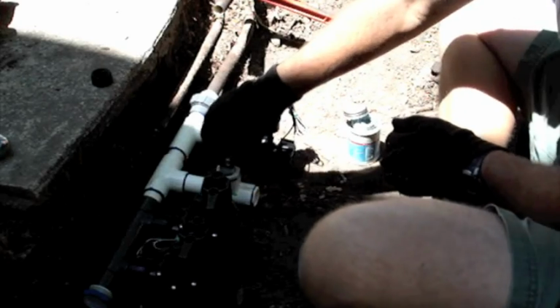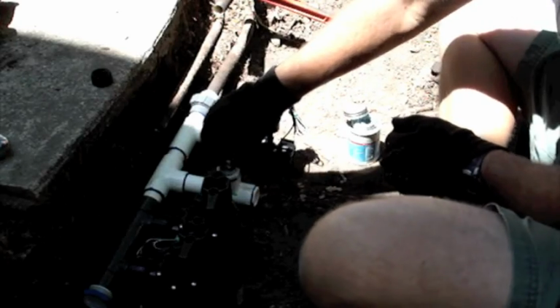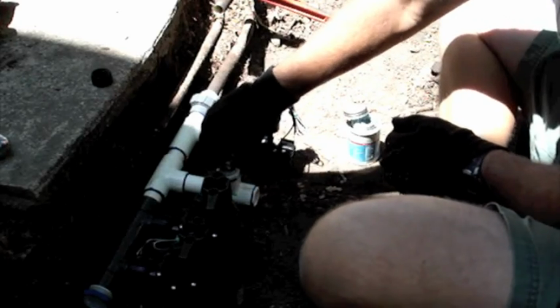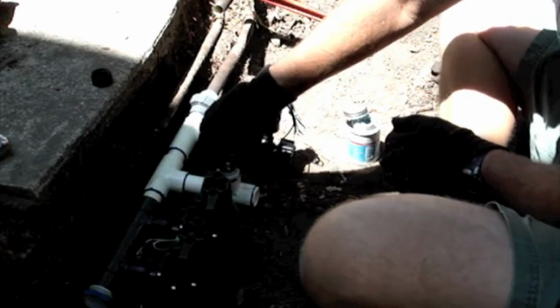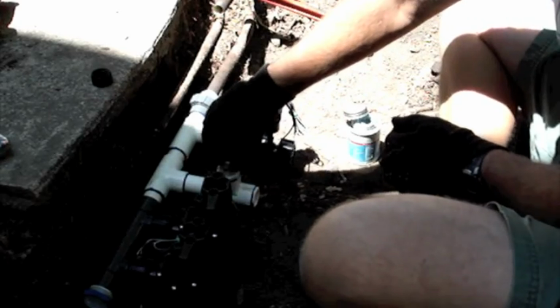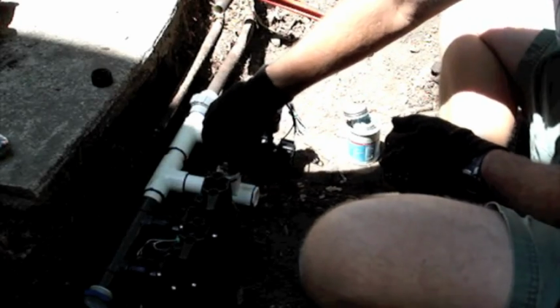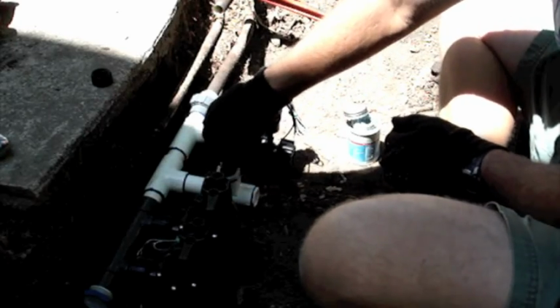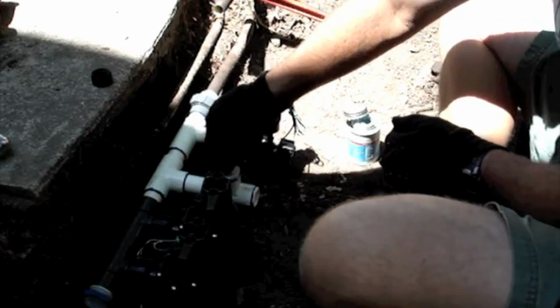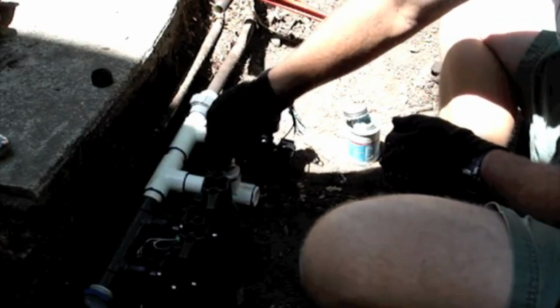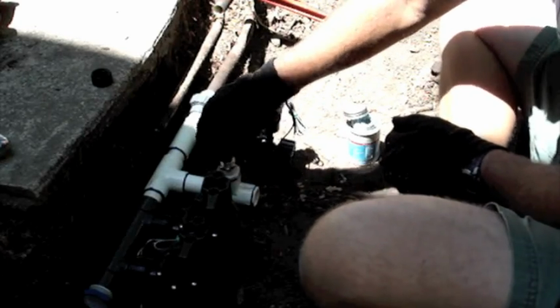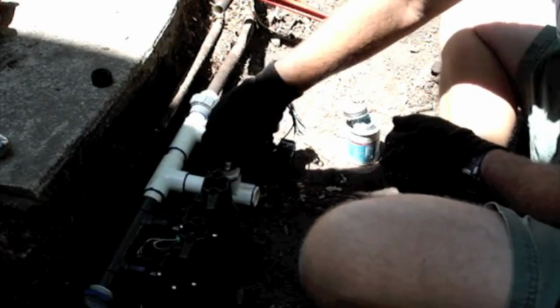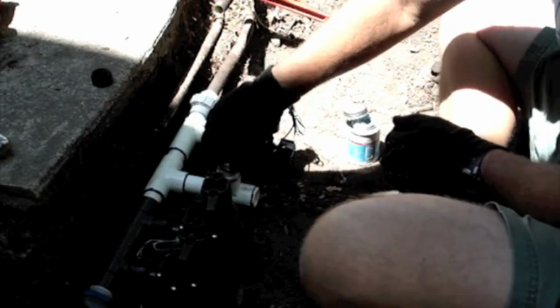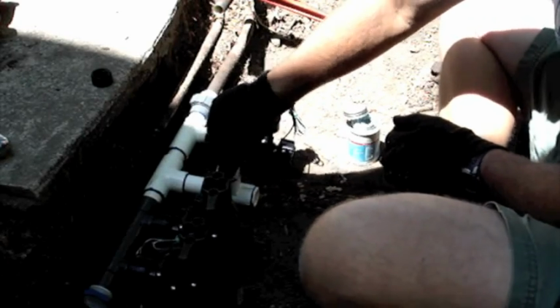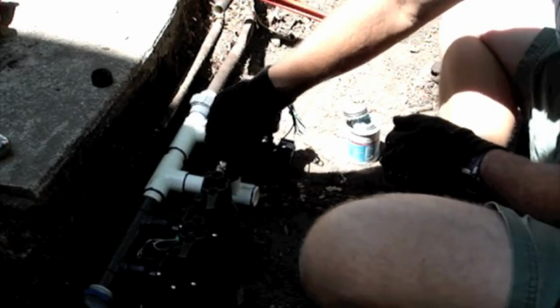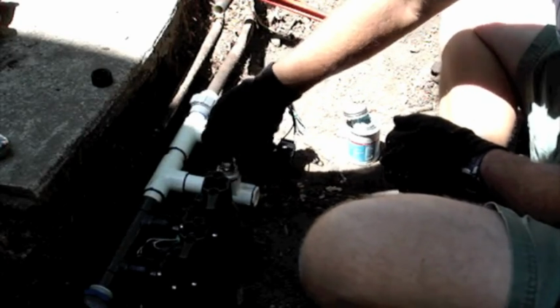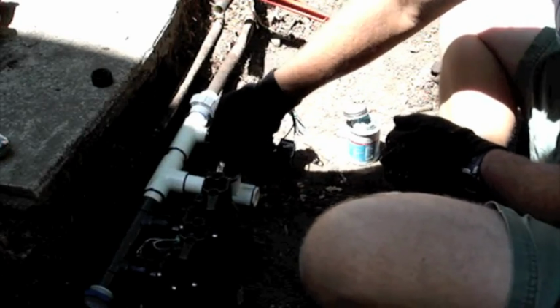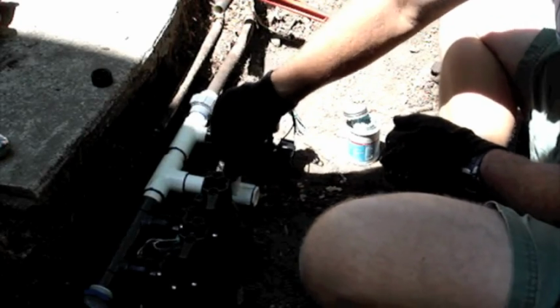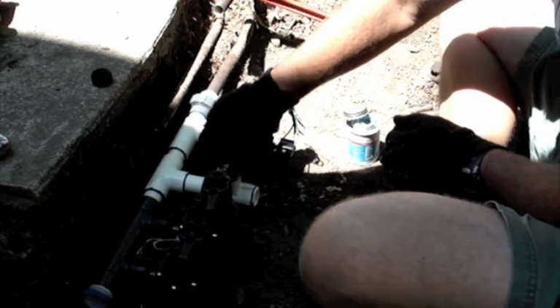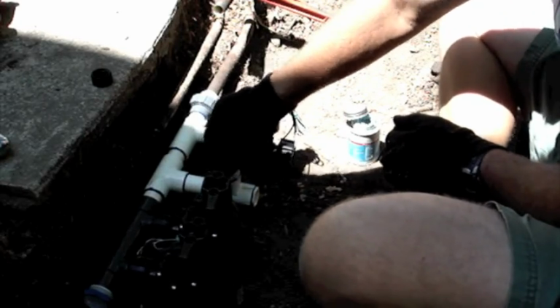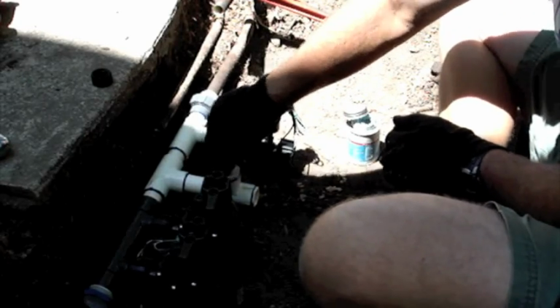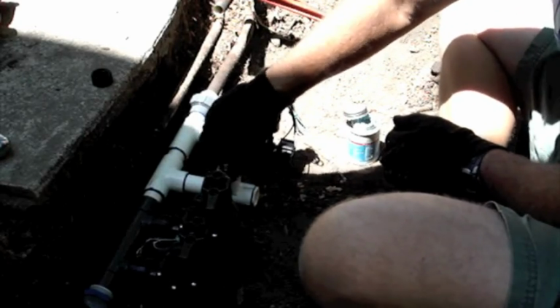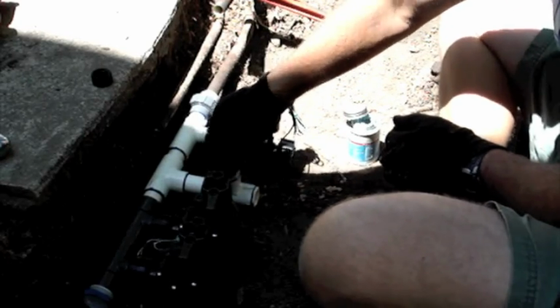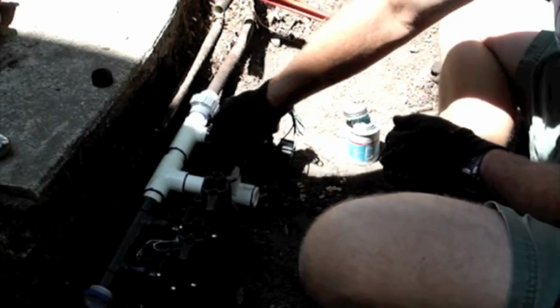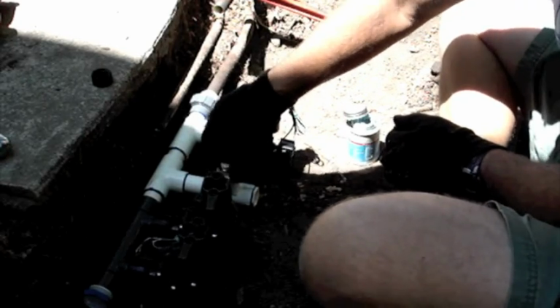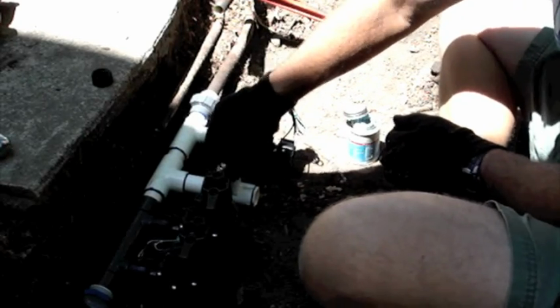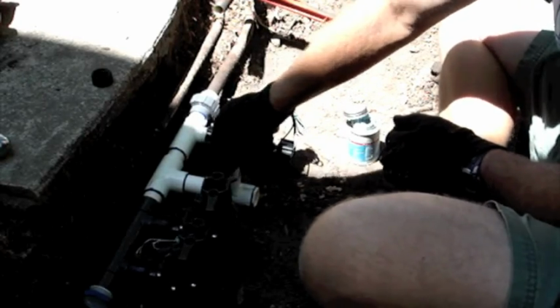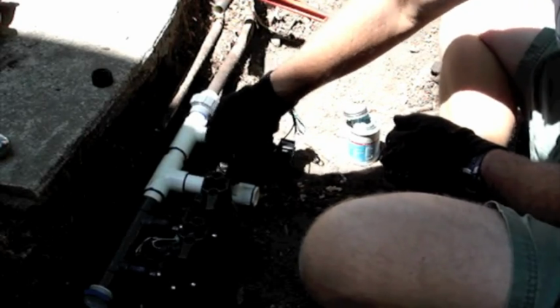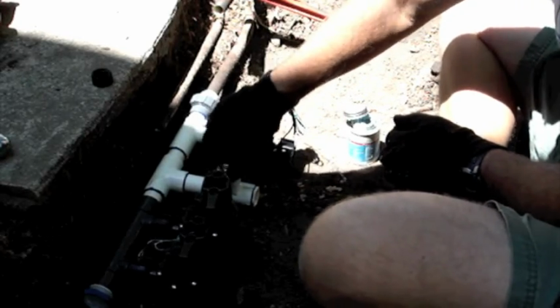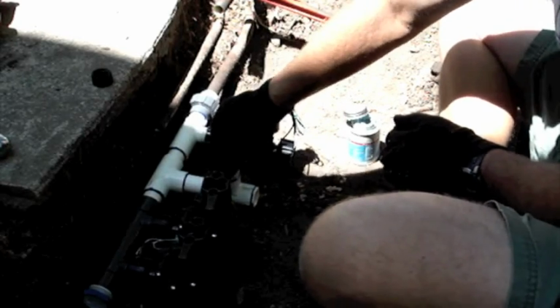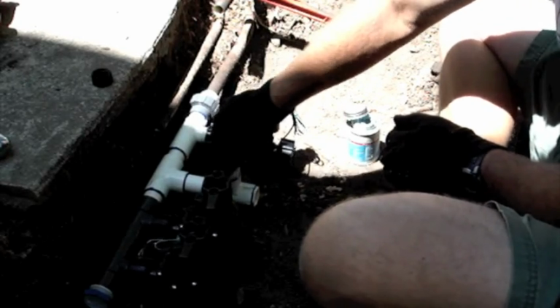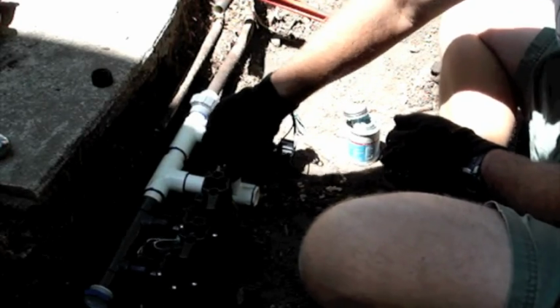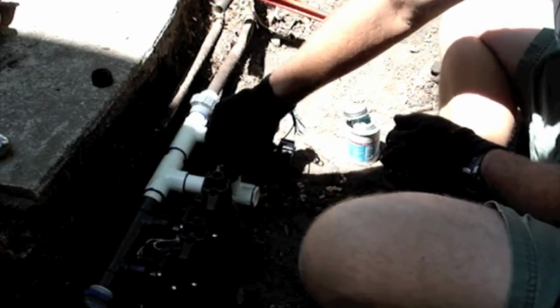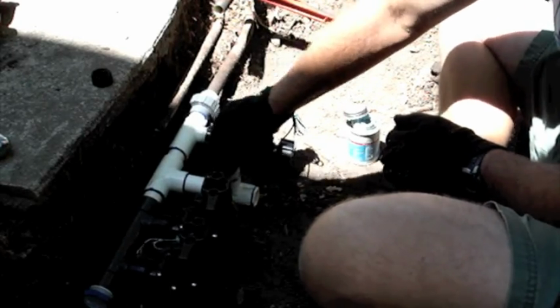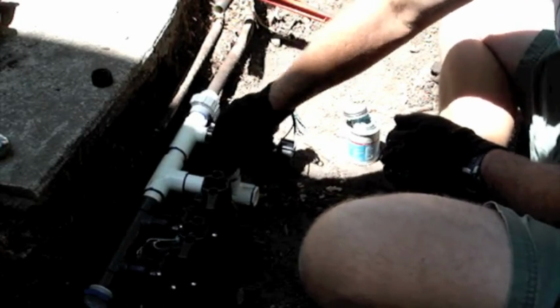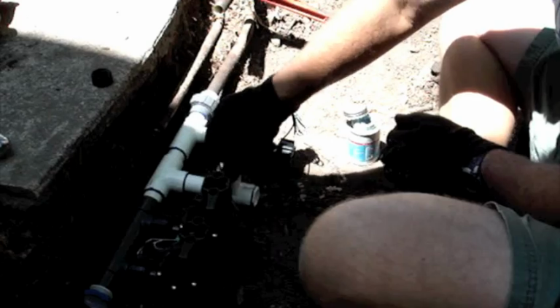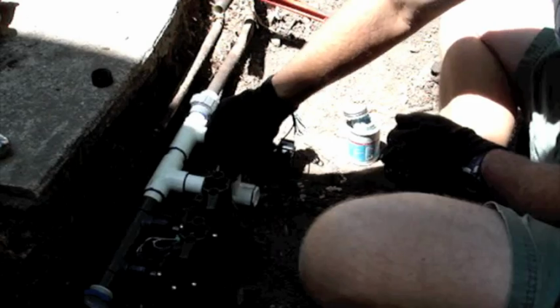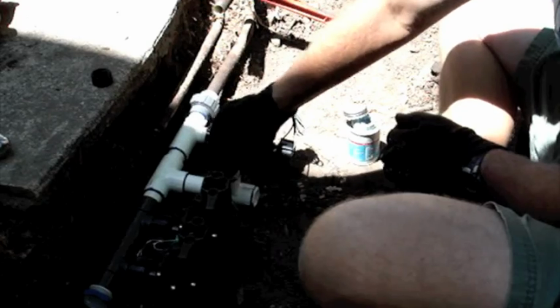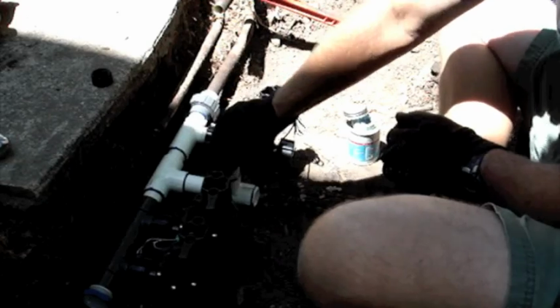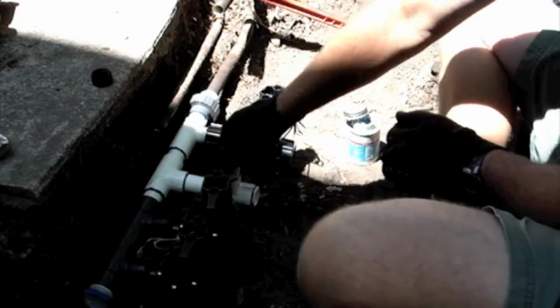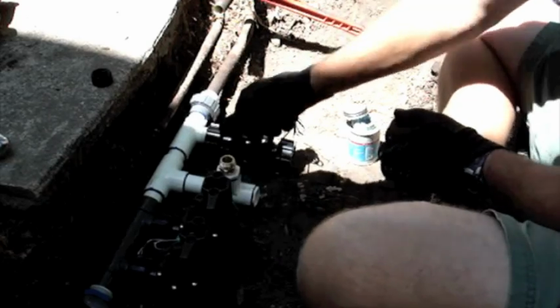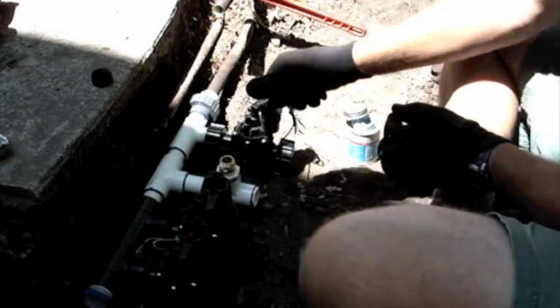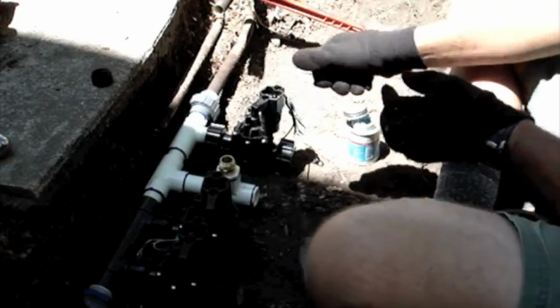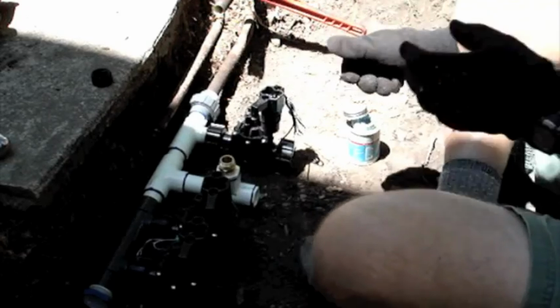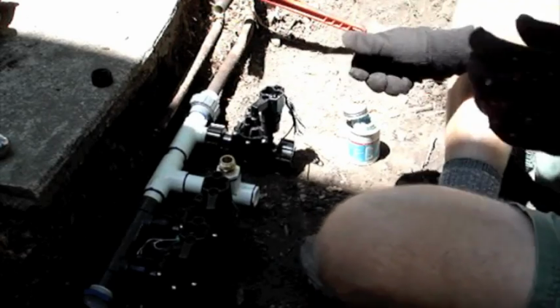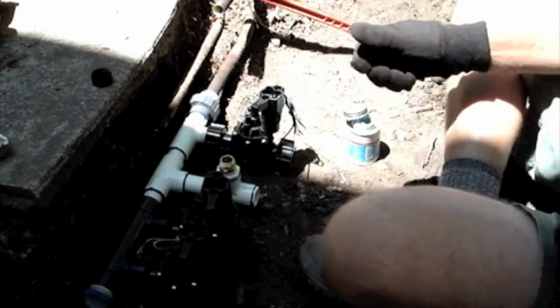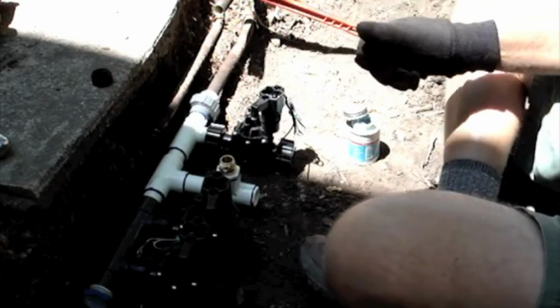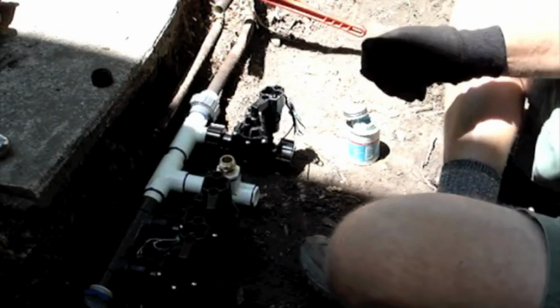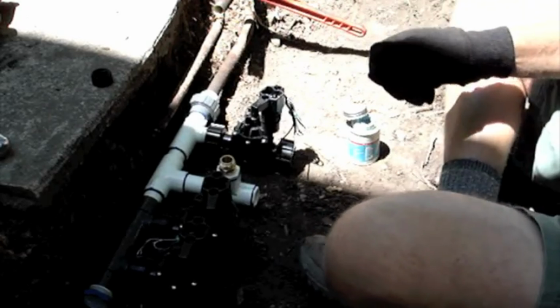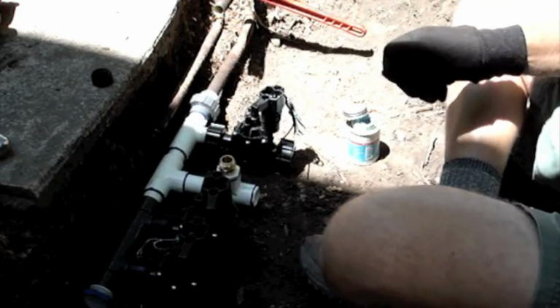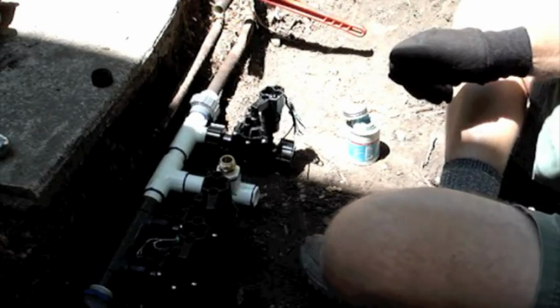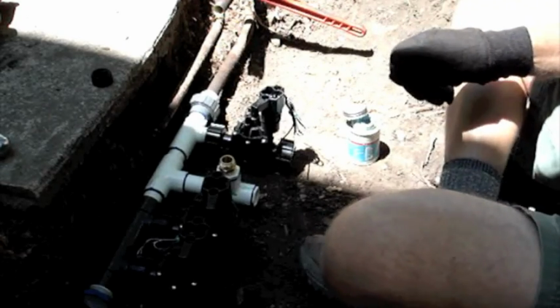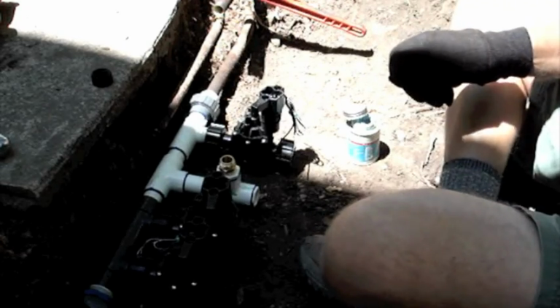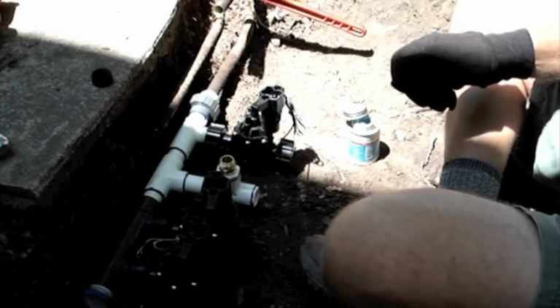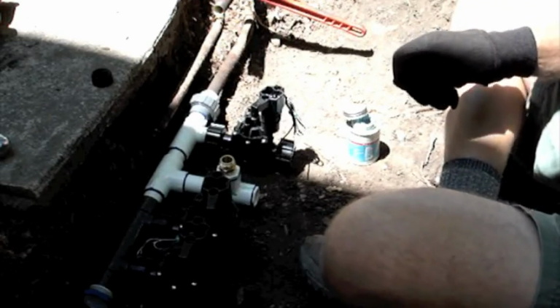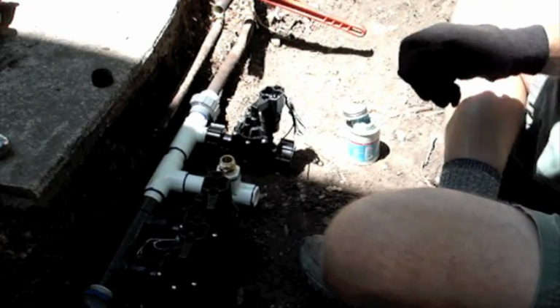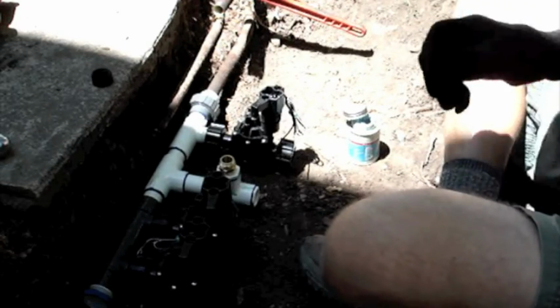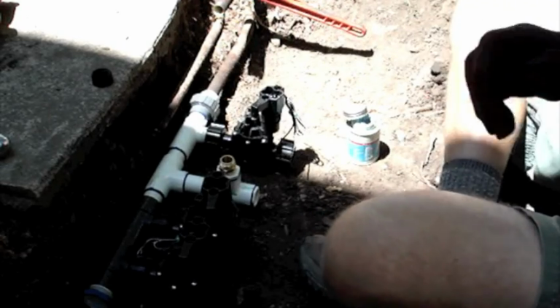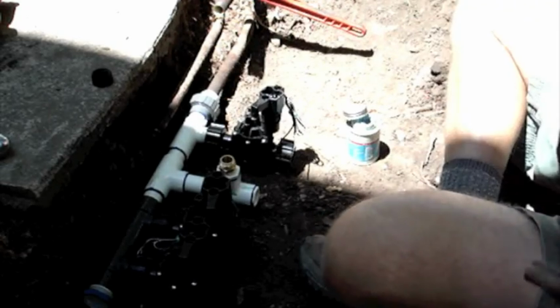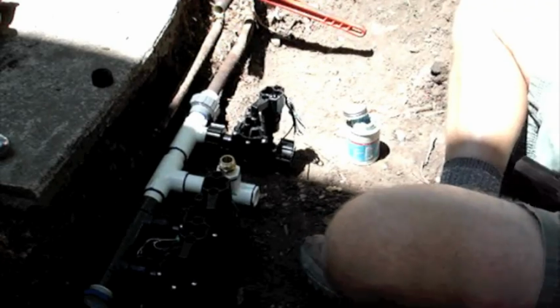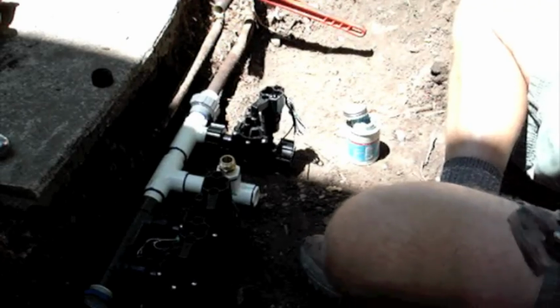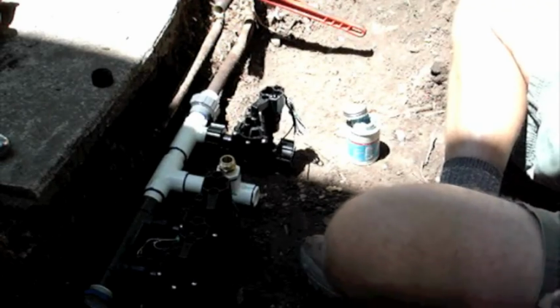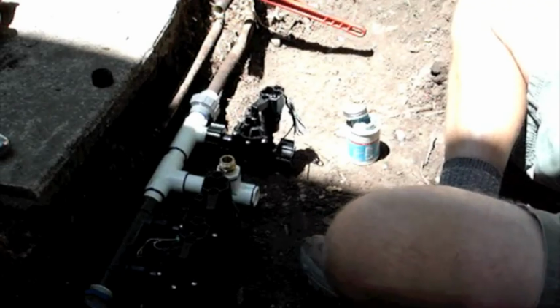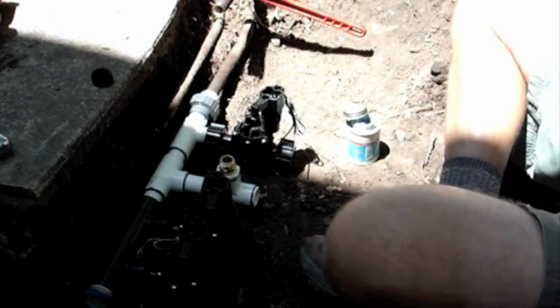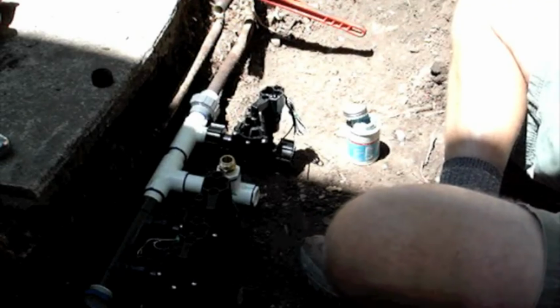On this T, I am installing a brass fitting that the owner can use to blow out the sprinkler system in the fall.